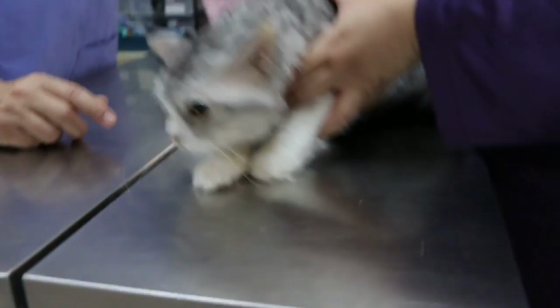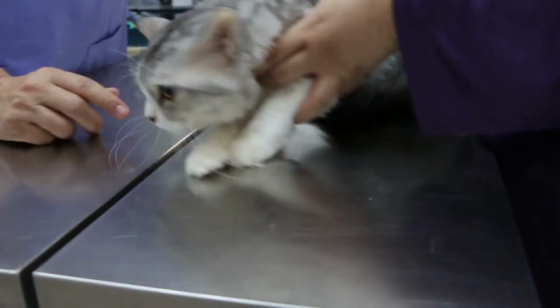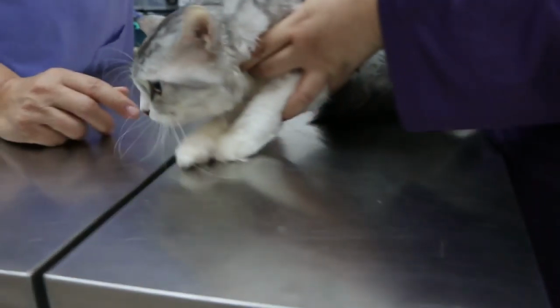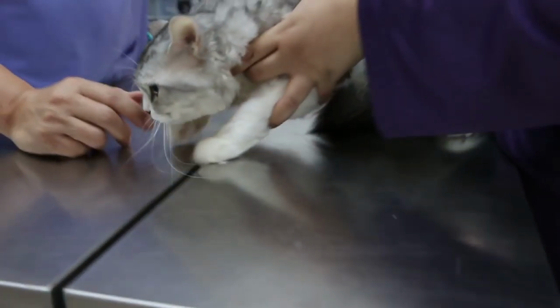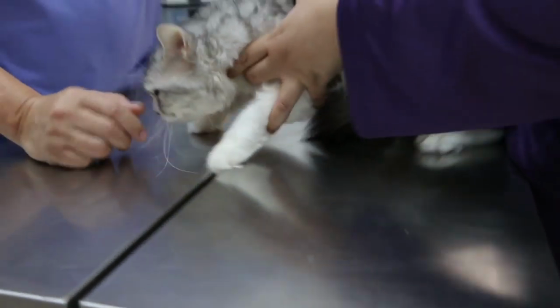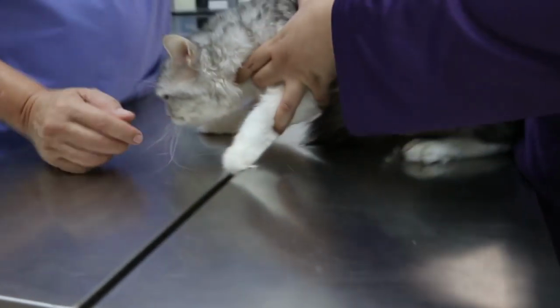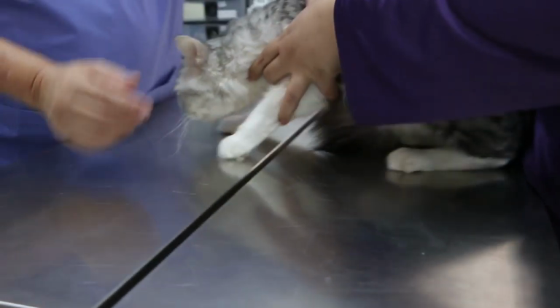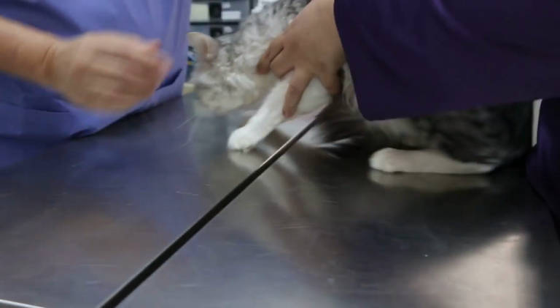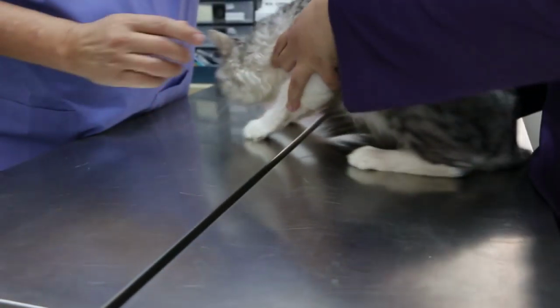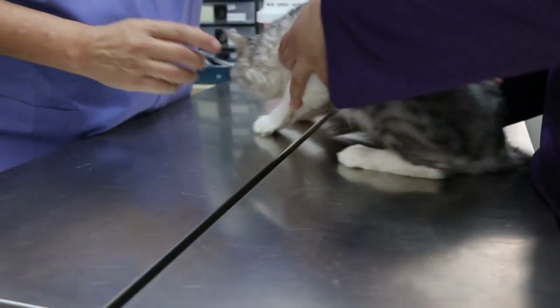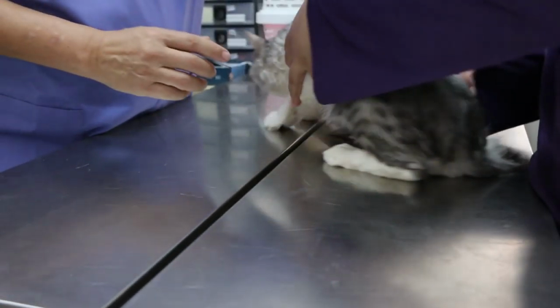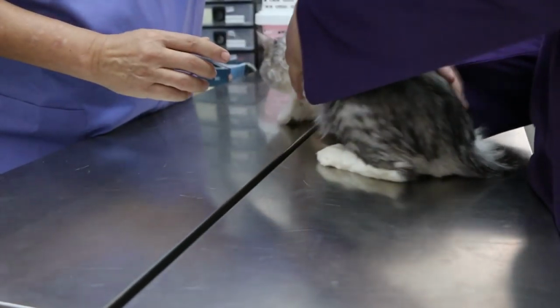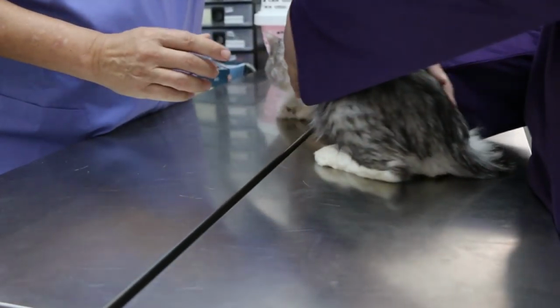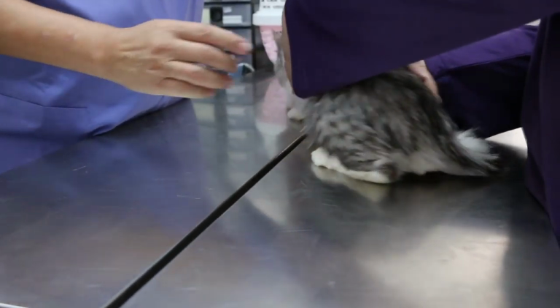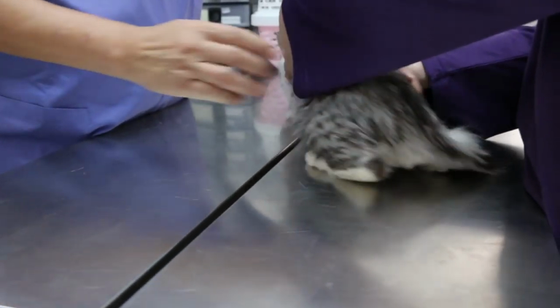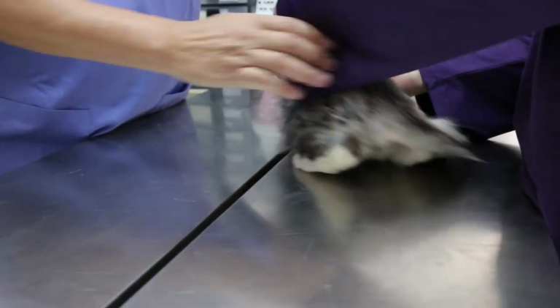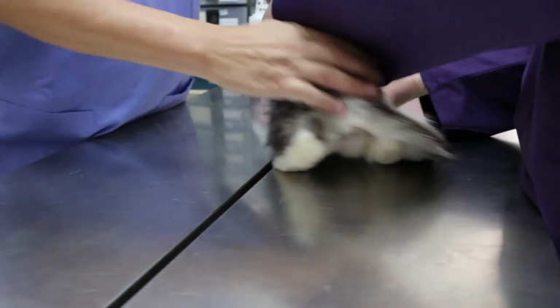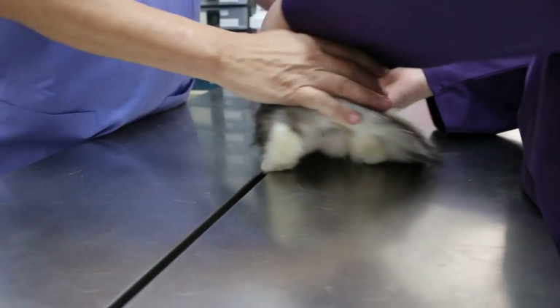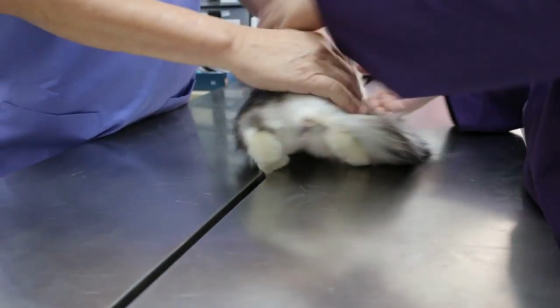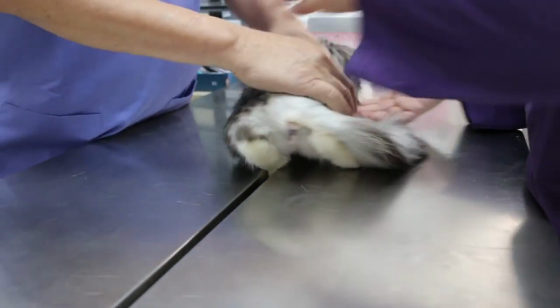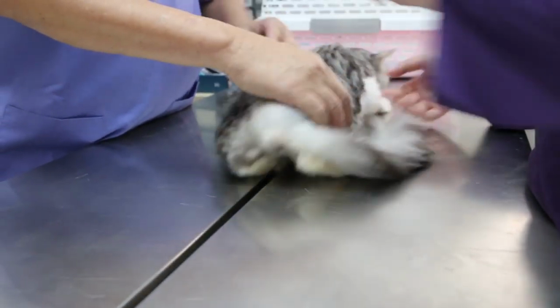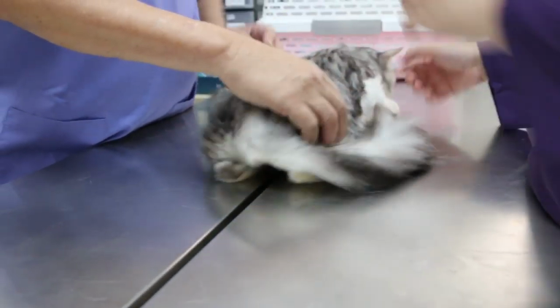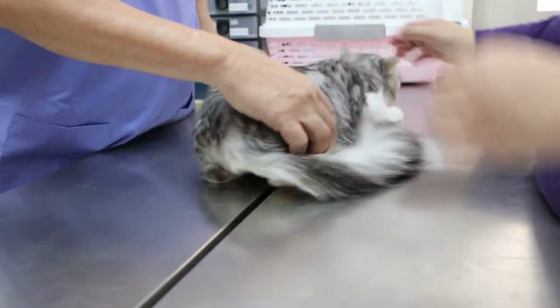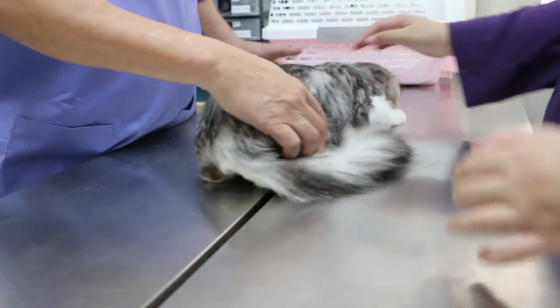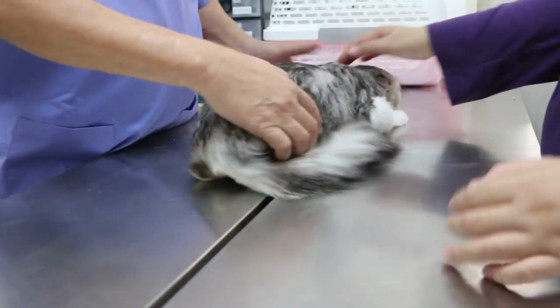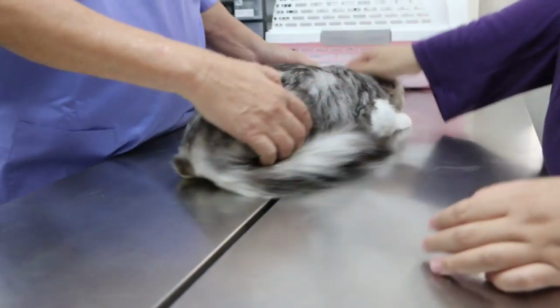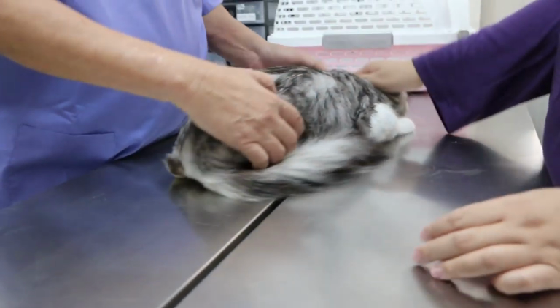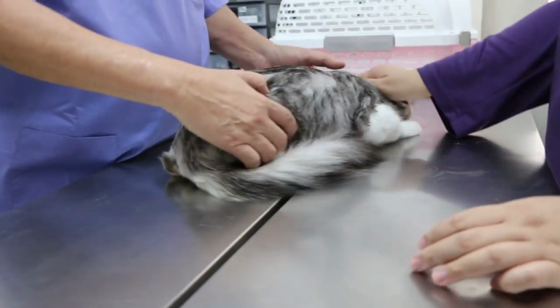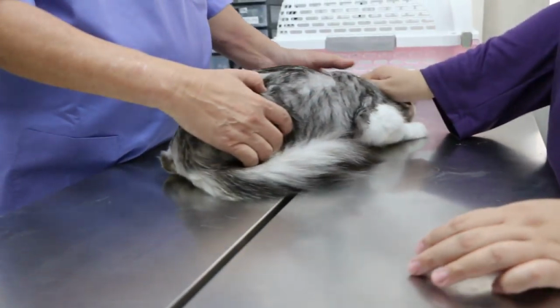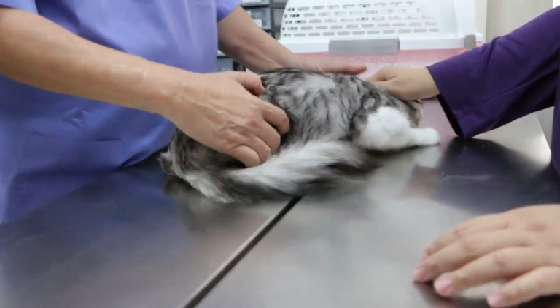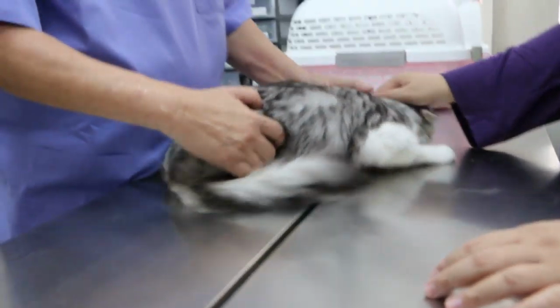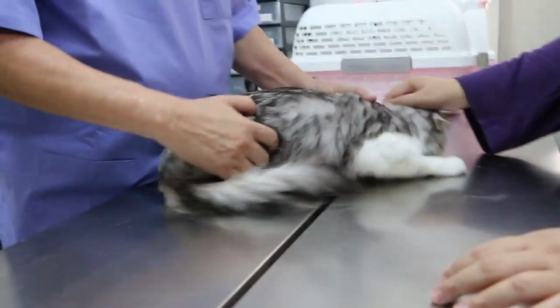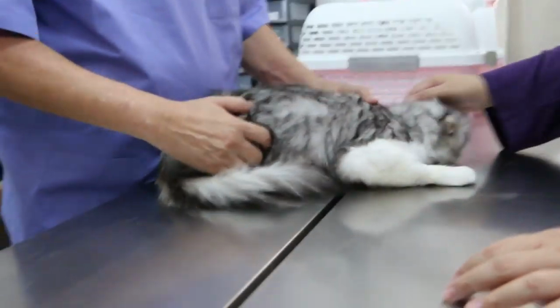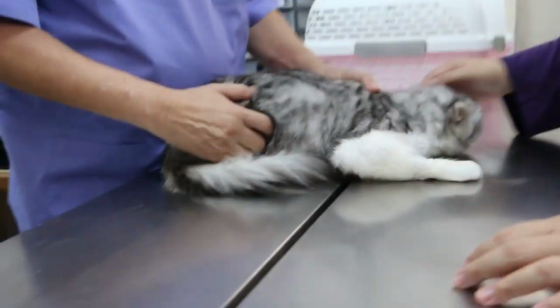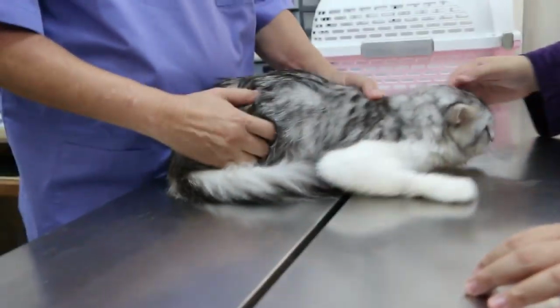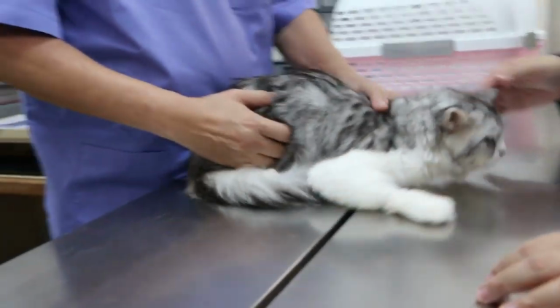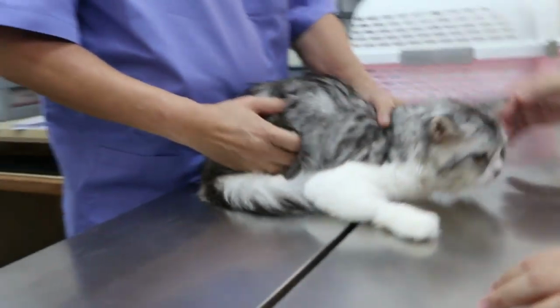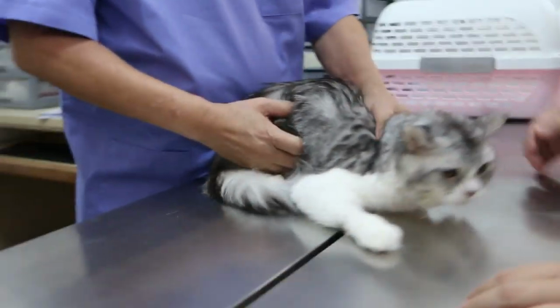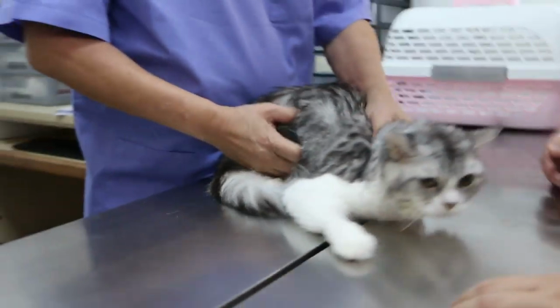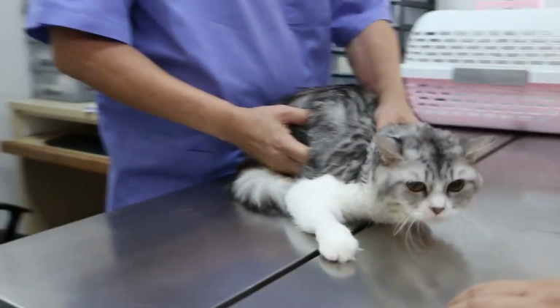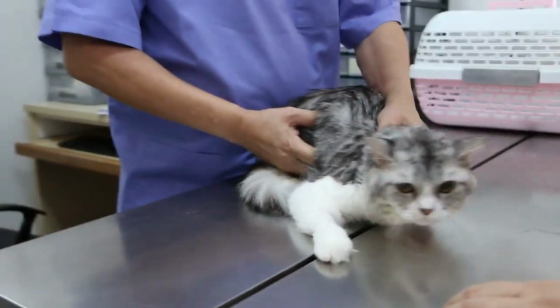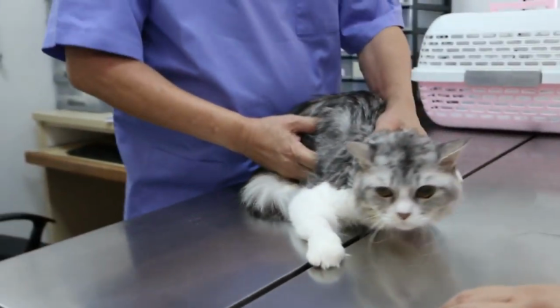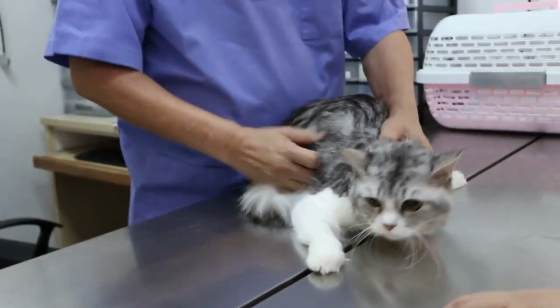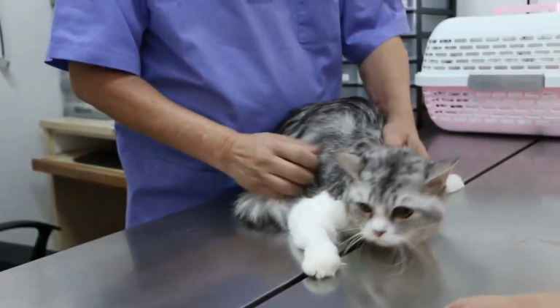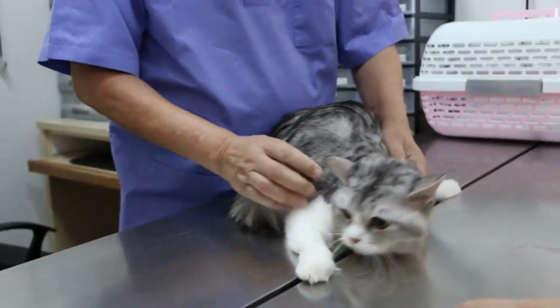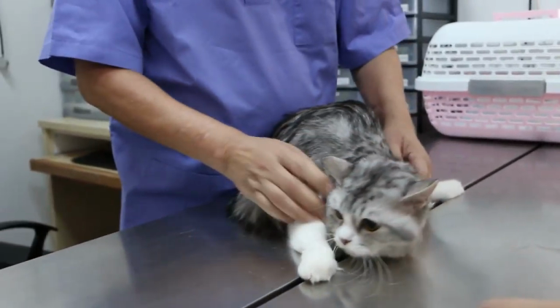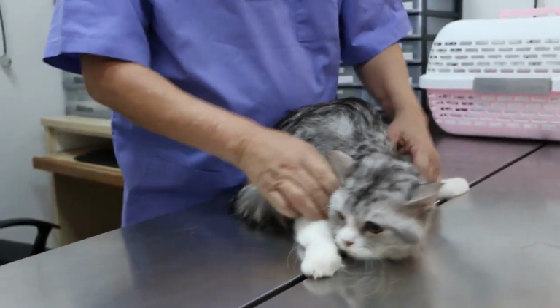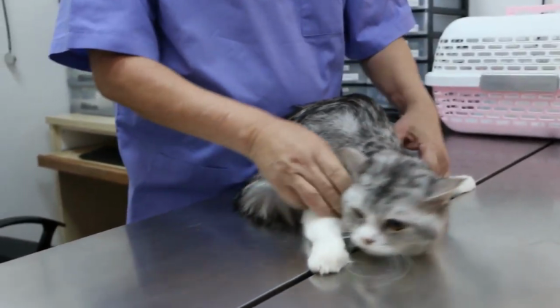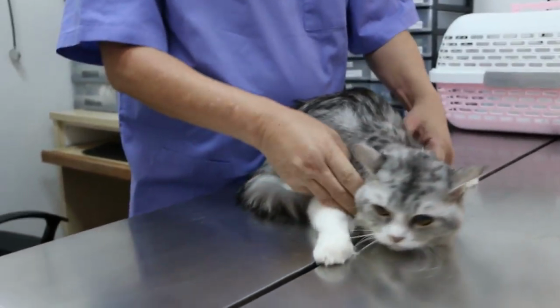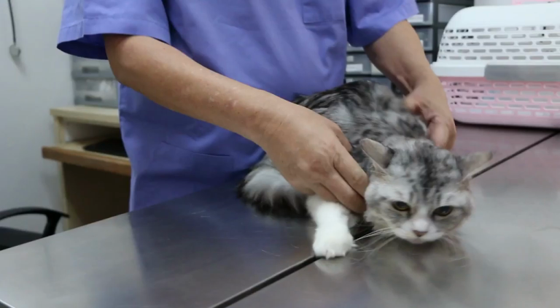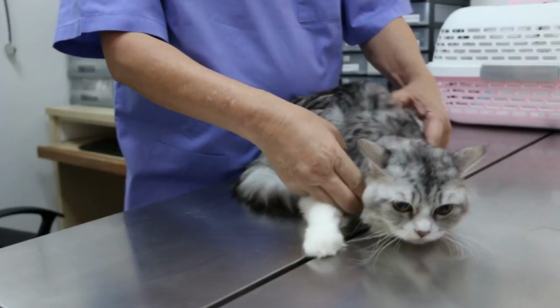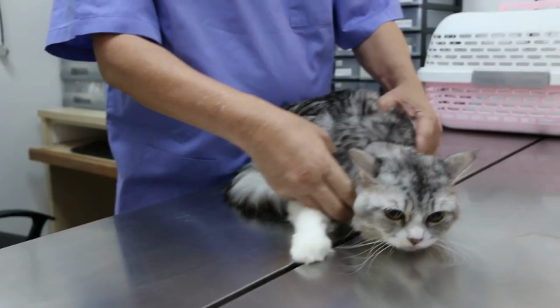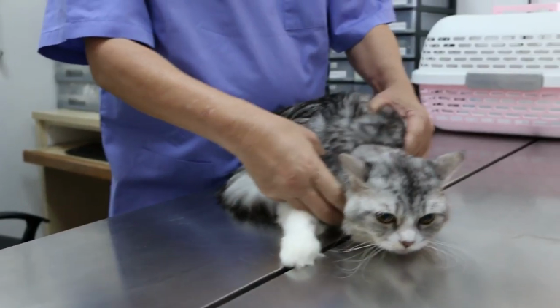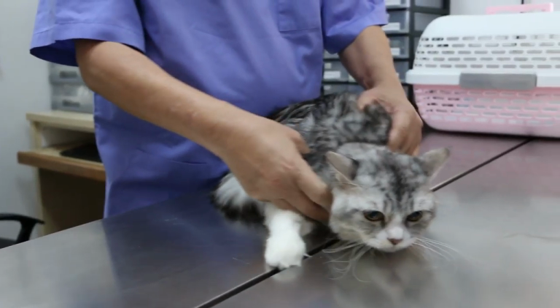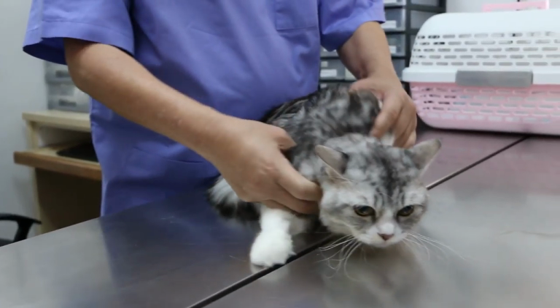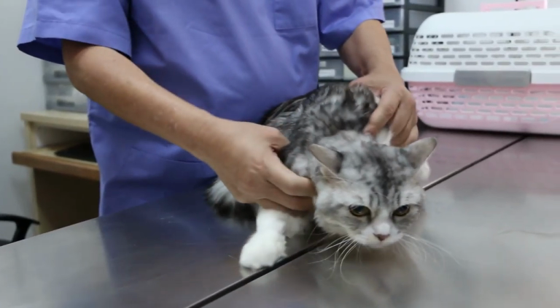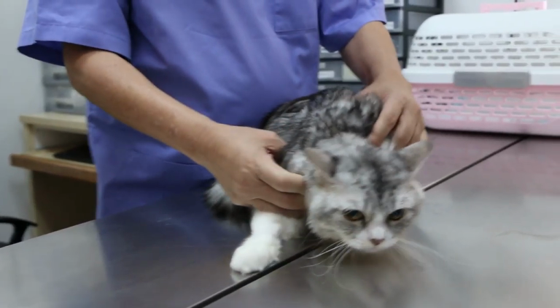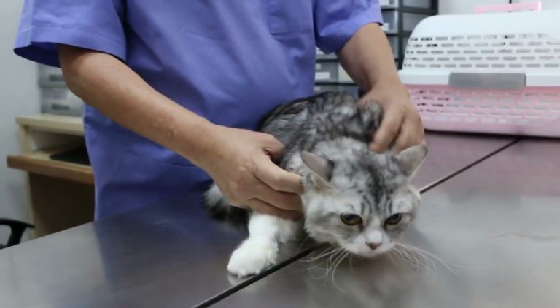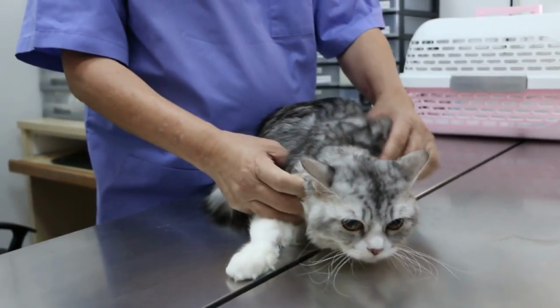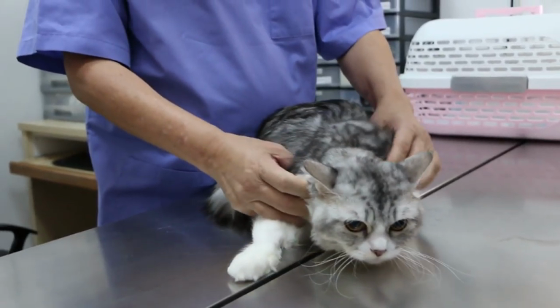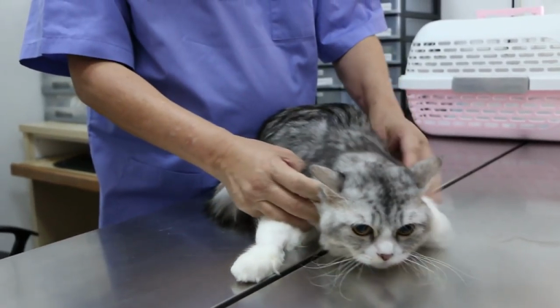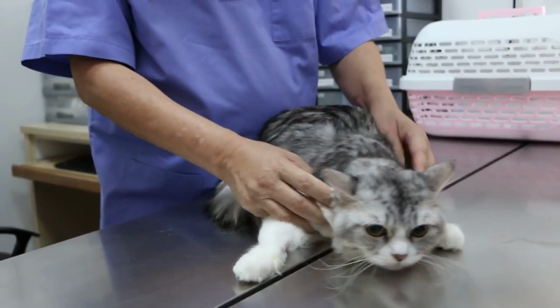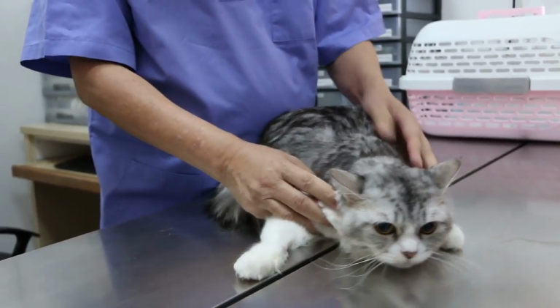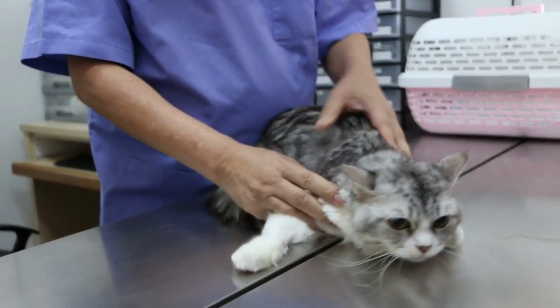5th of April 2018. This is a male neutered cat, 3 years old.